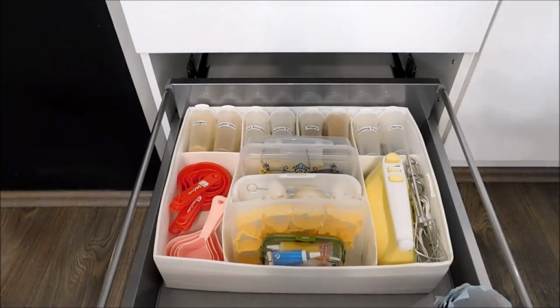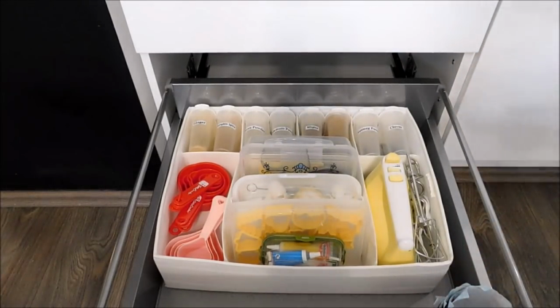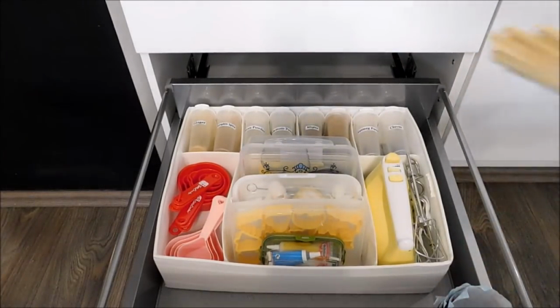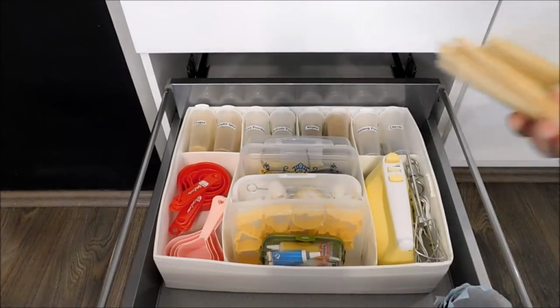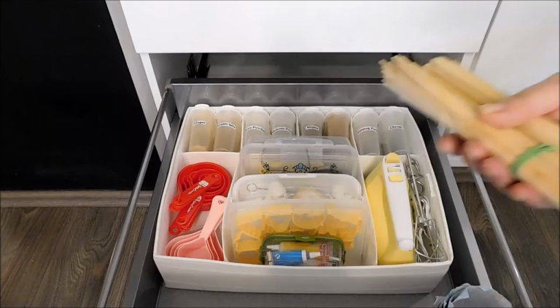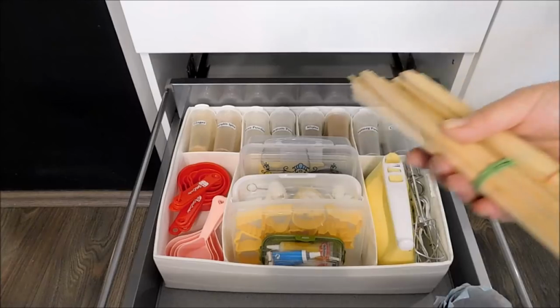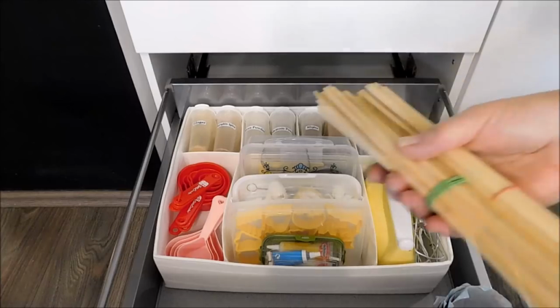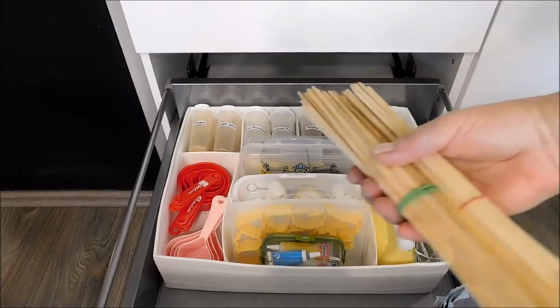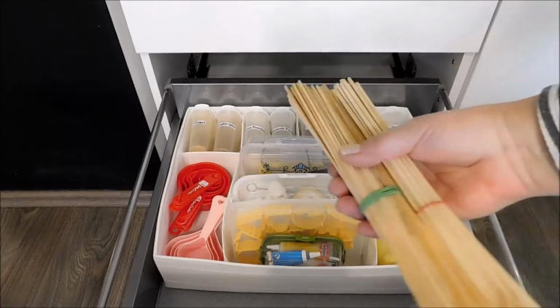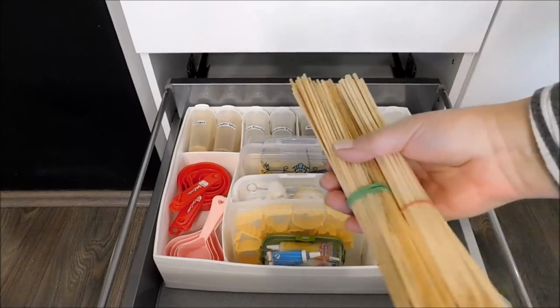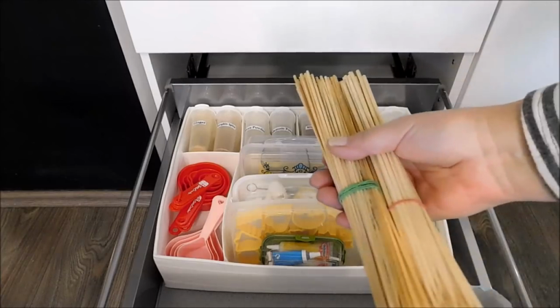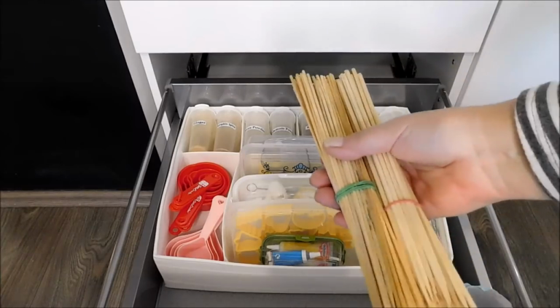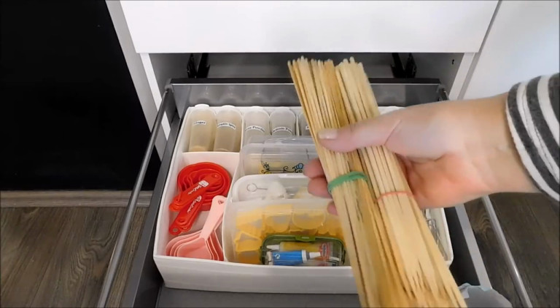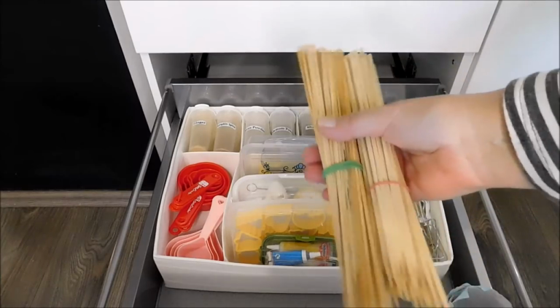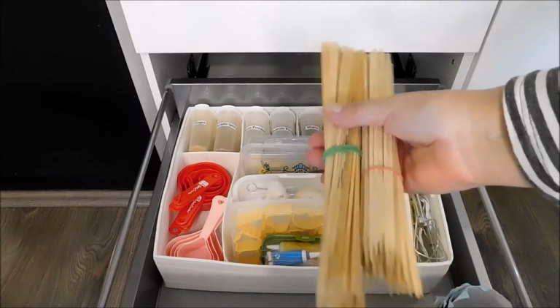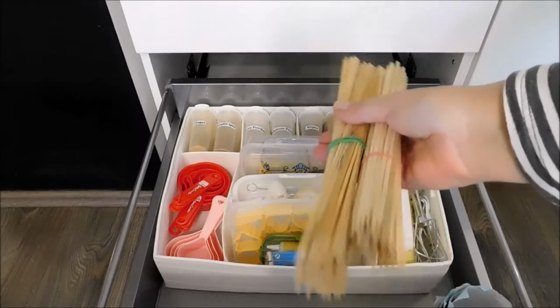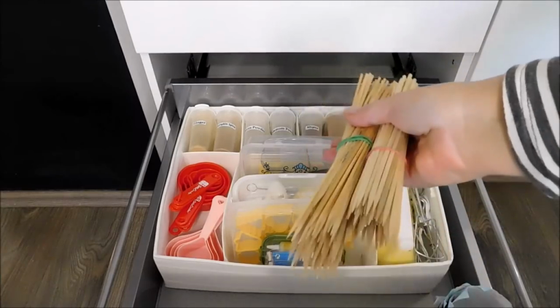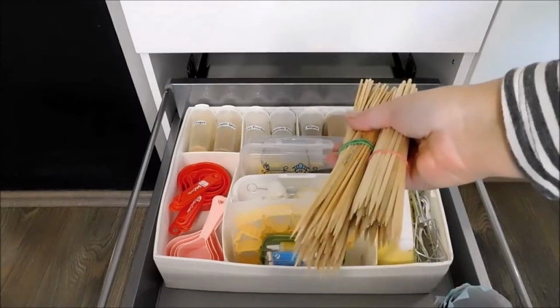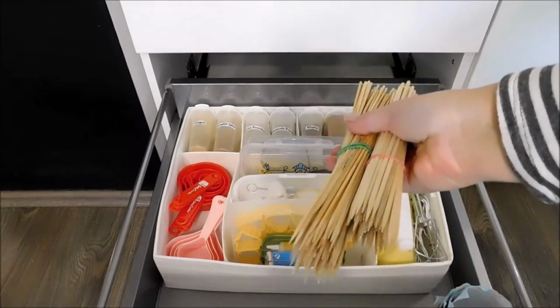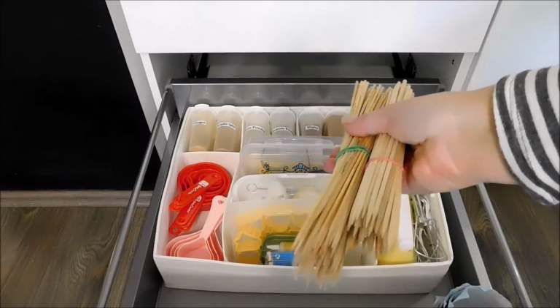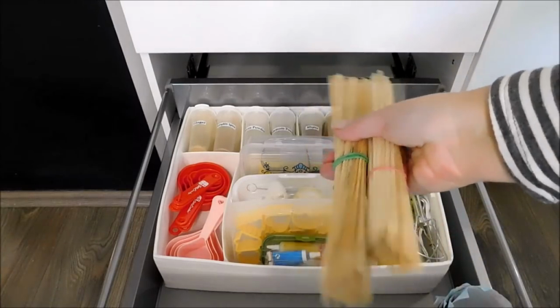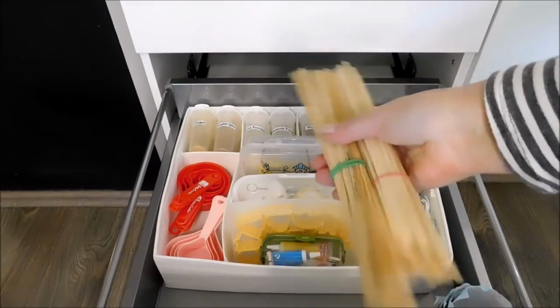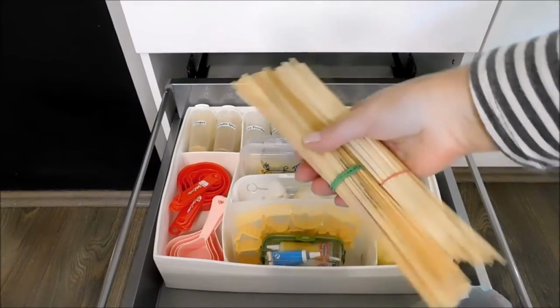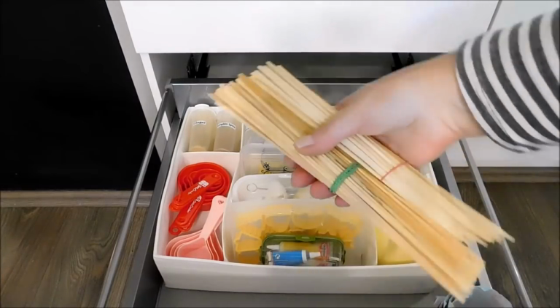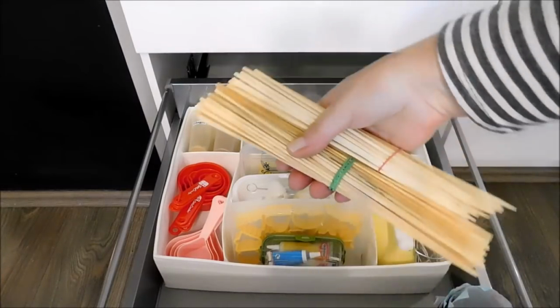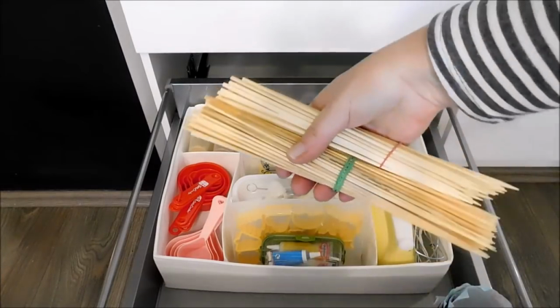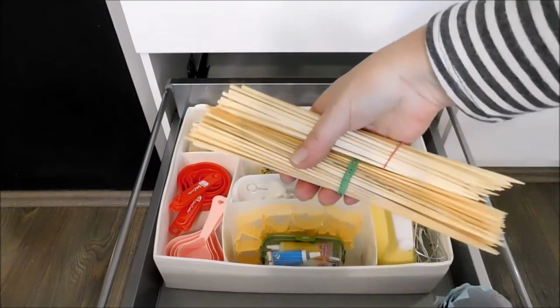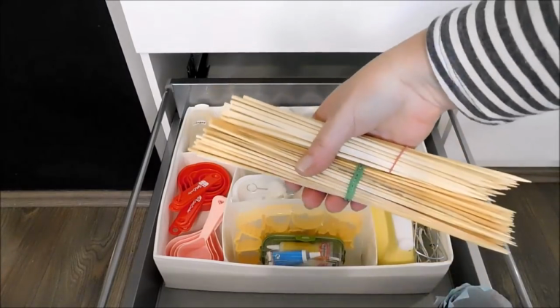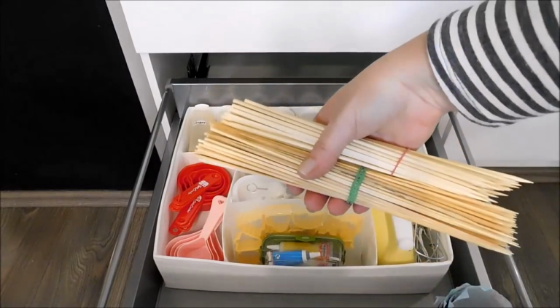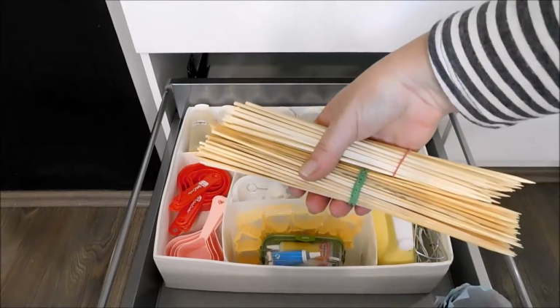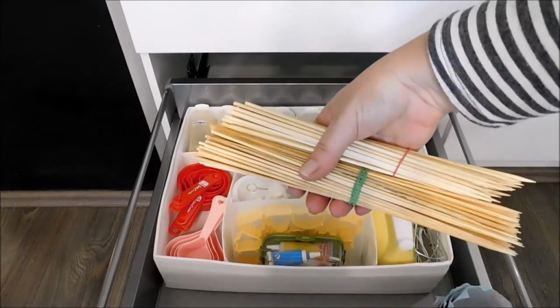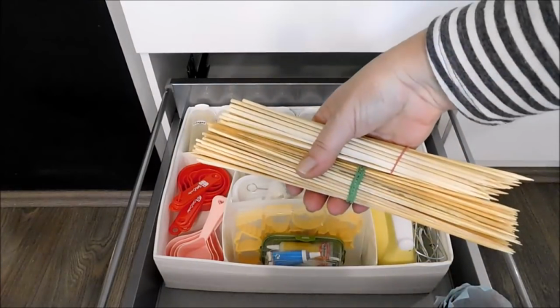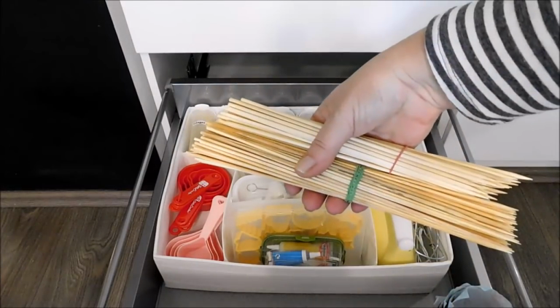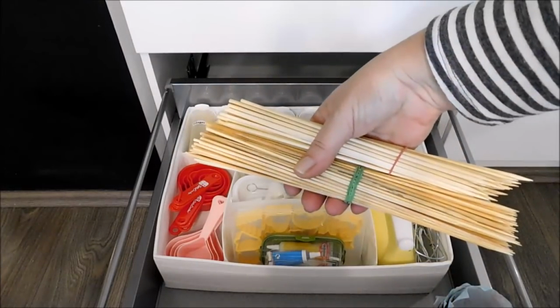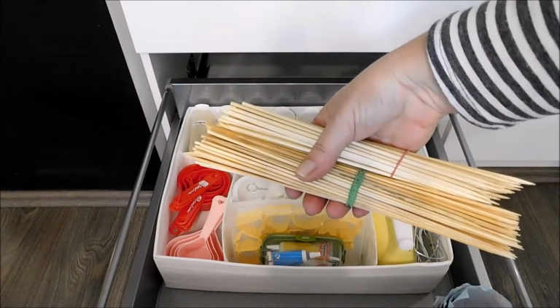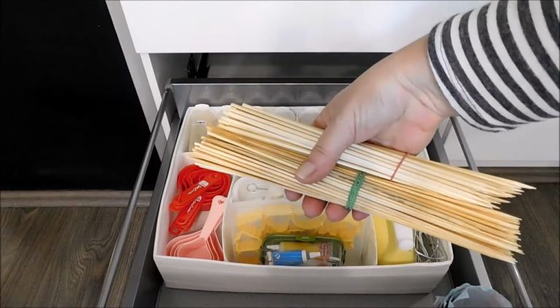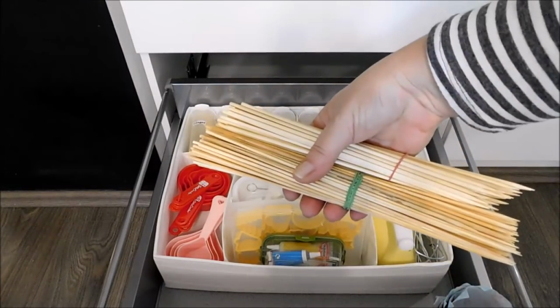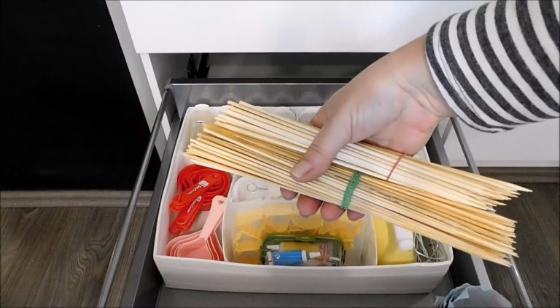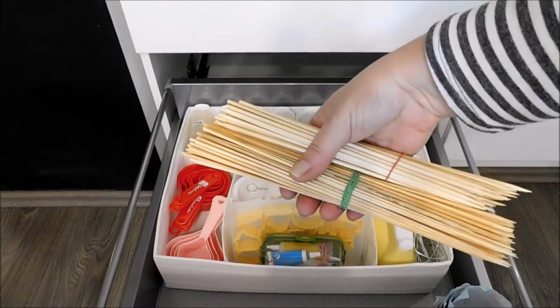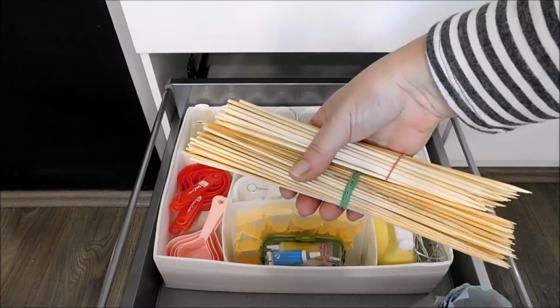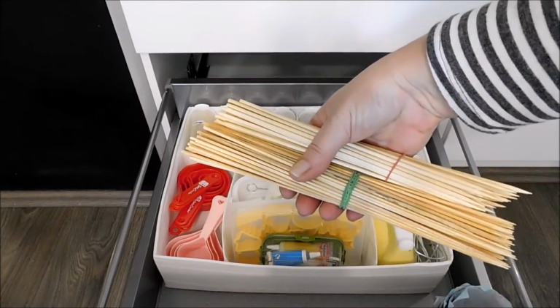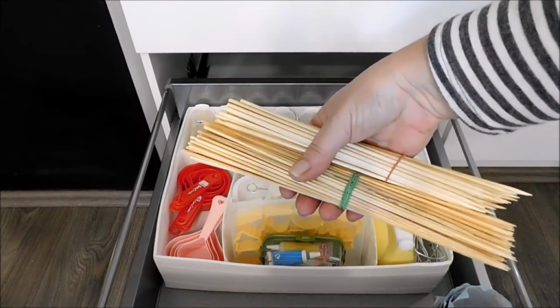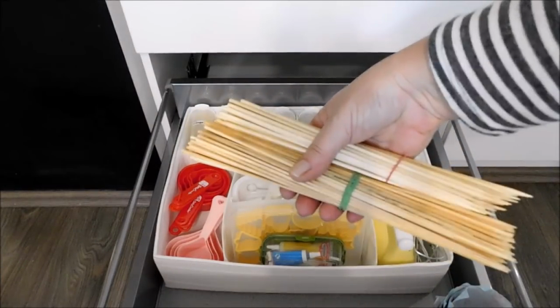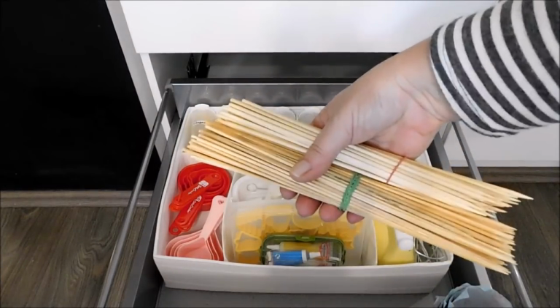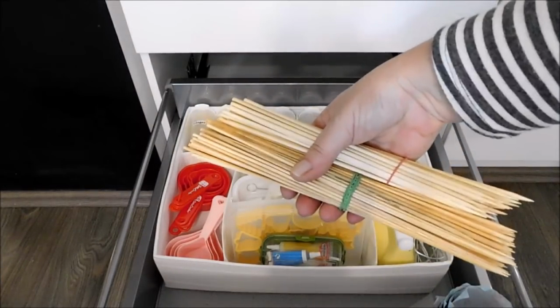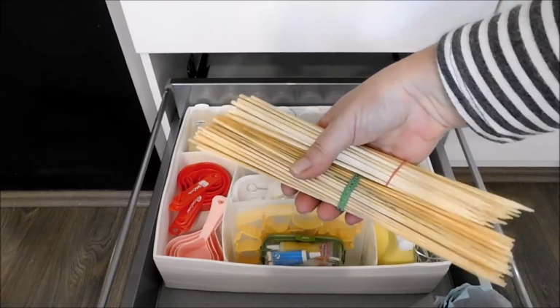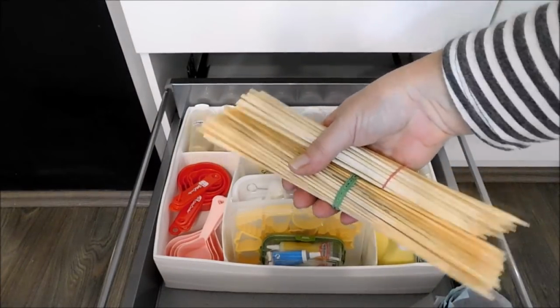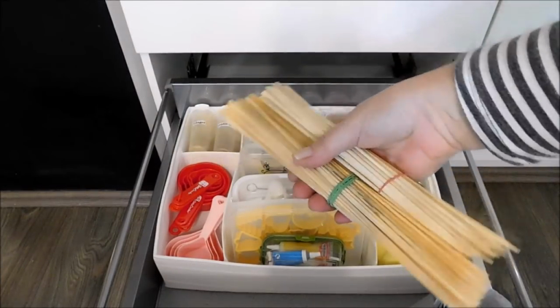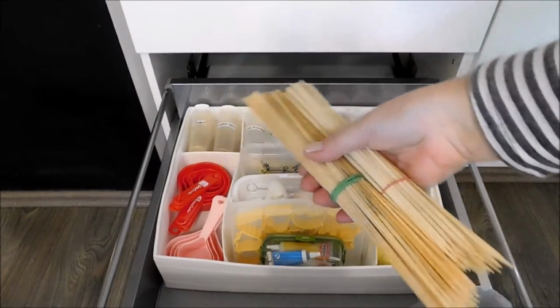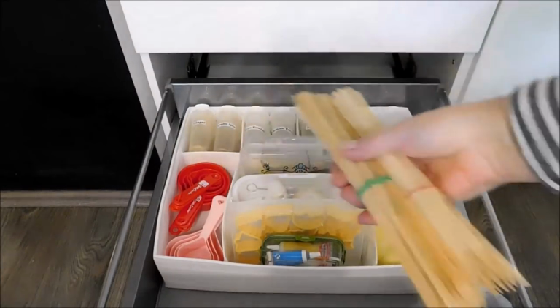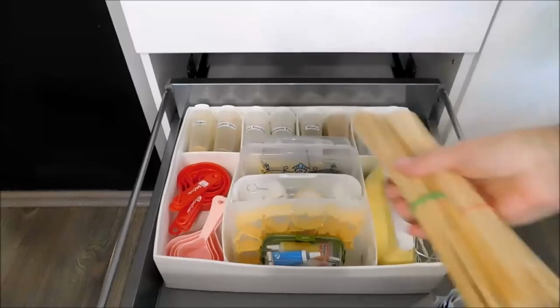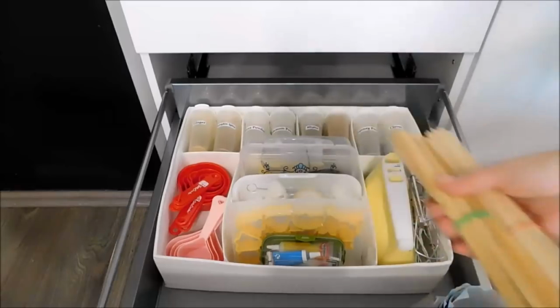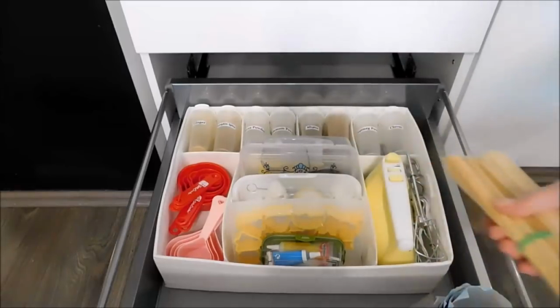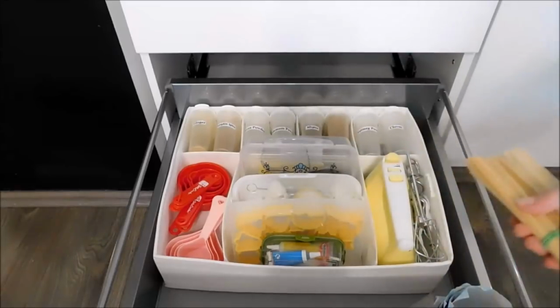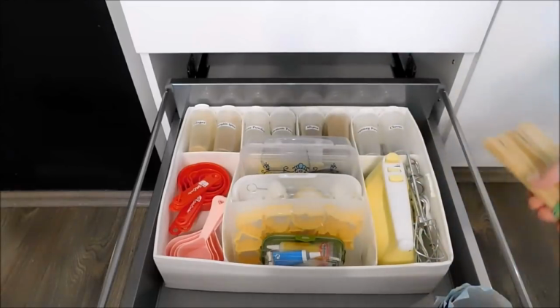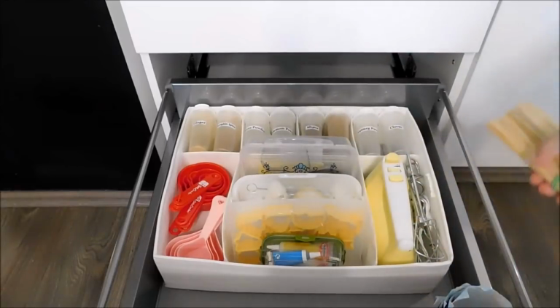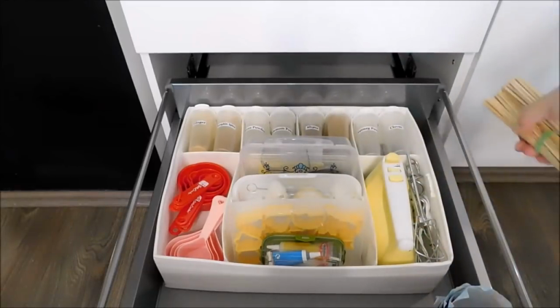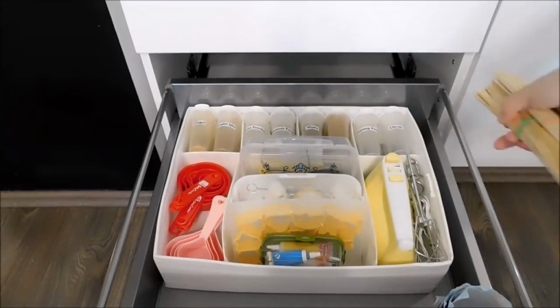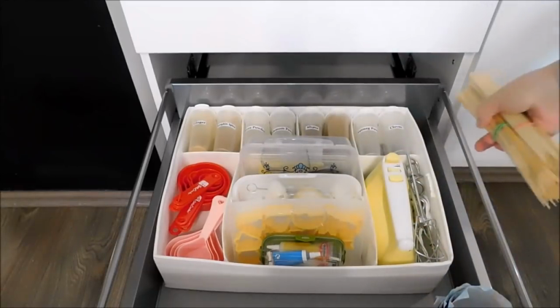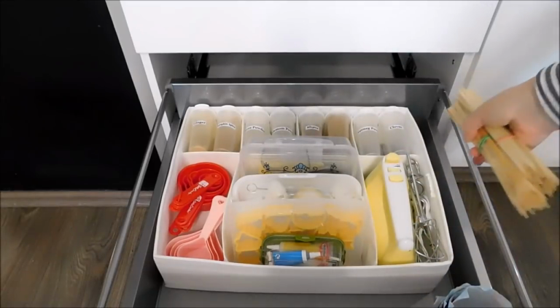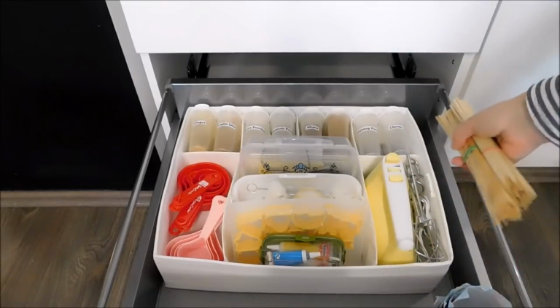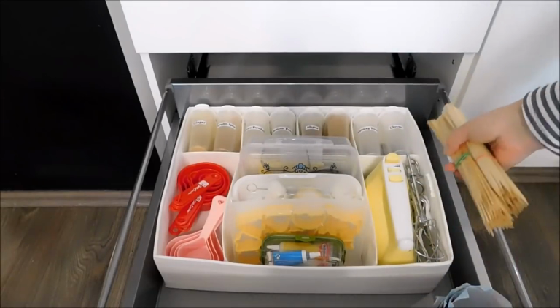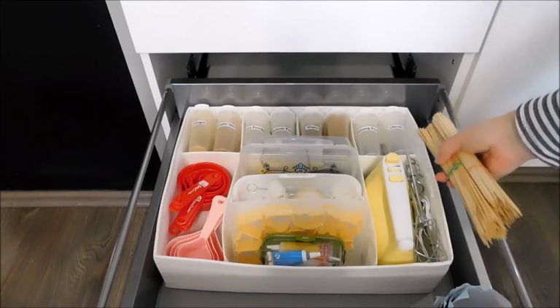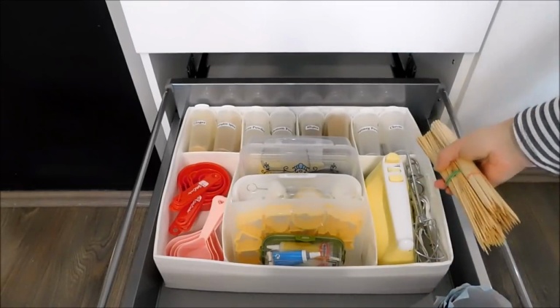In here I have some skewers, and I use them whenever I am baking cakes because sometimes the cakes can be pretty tall.